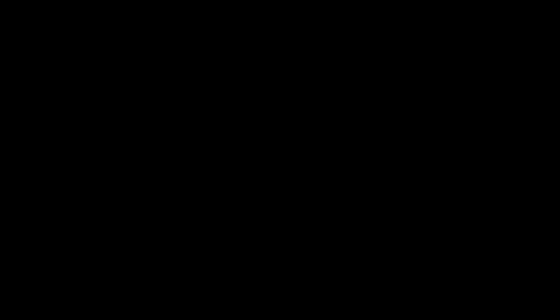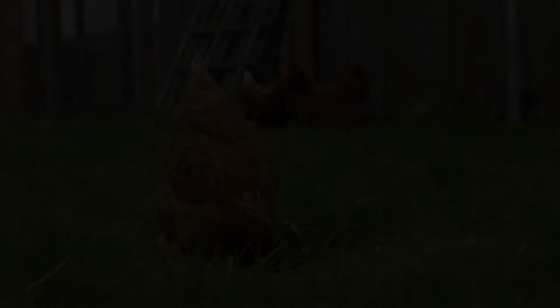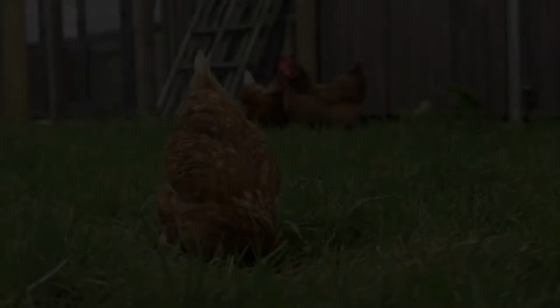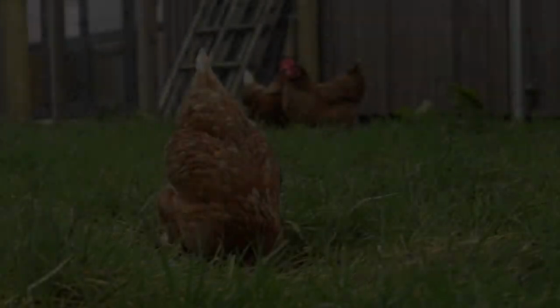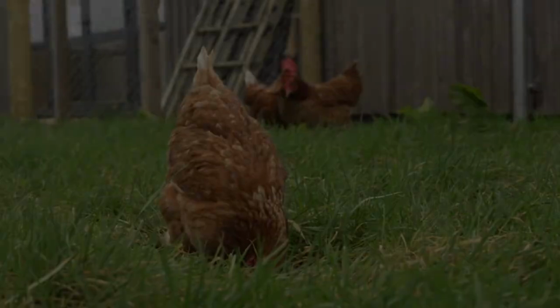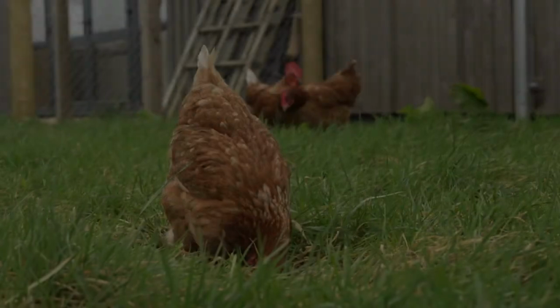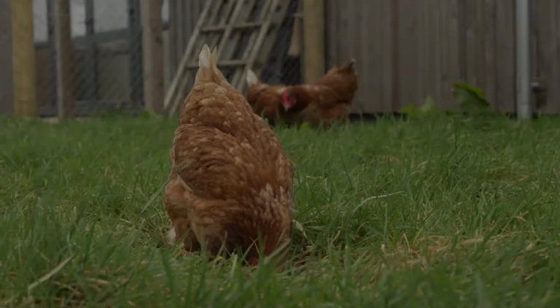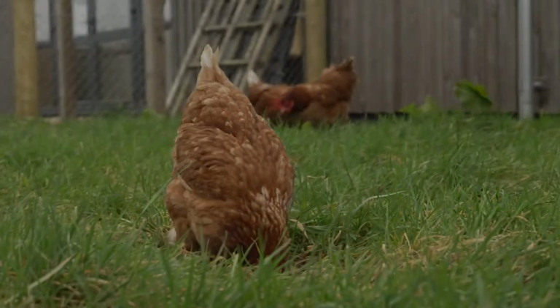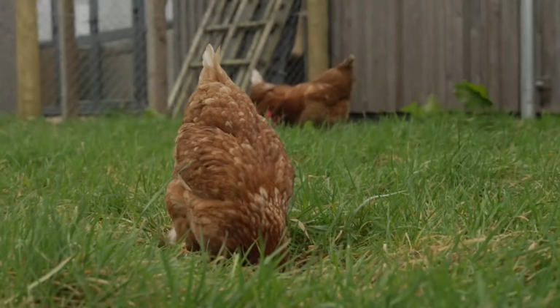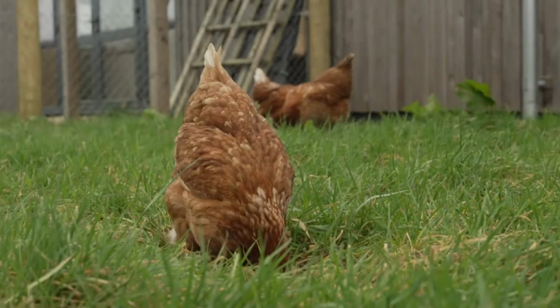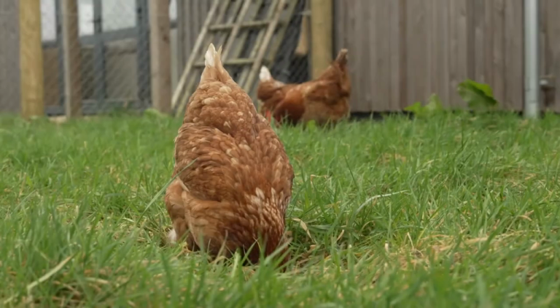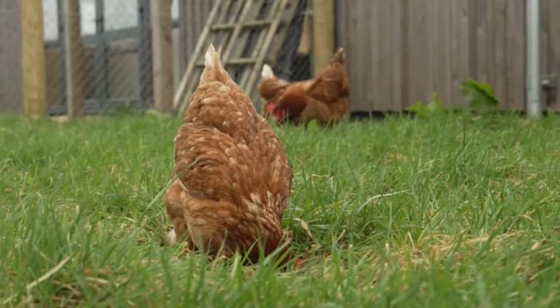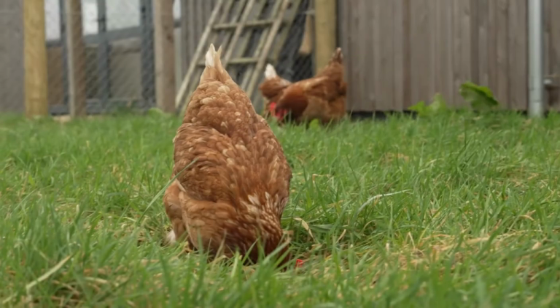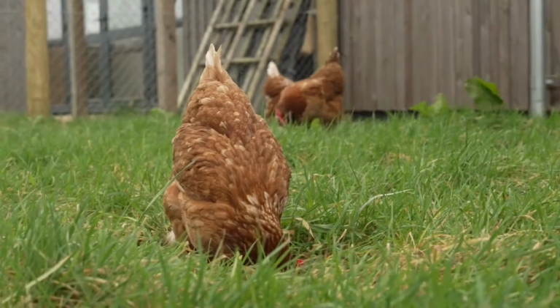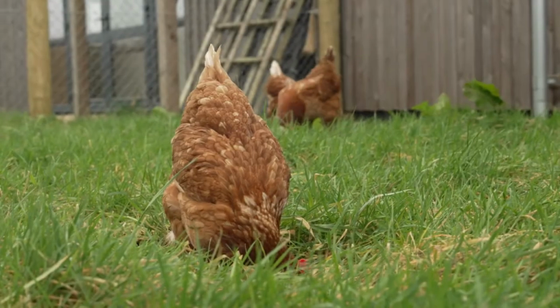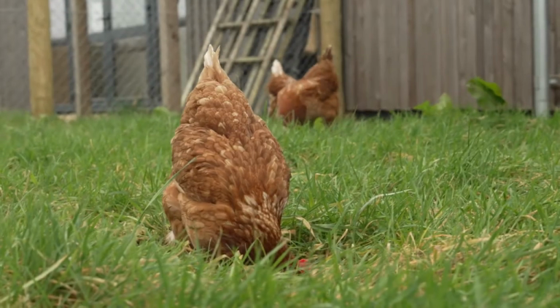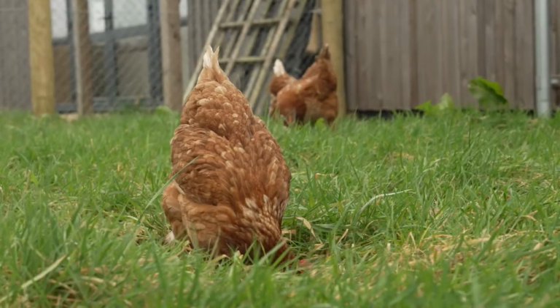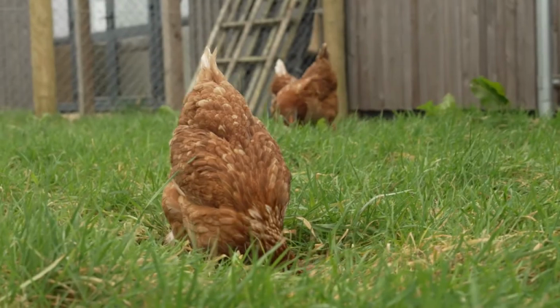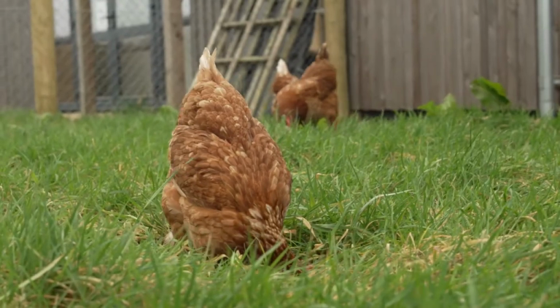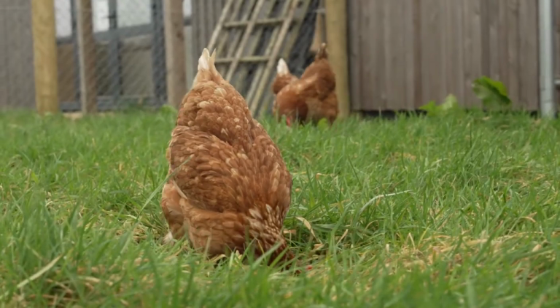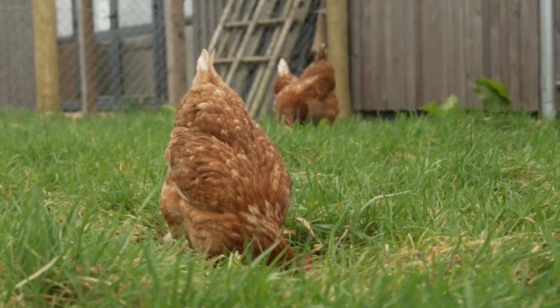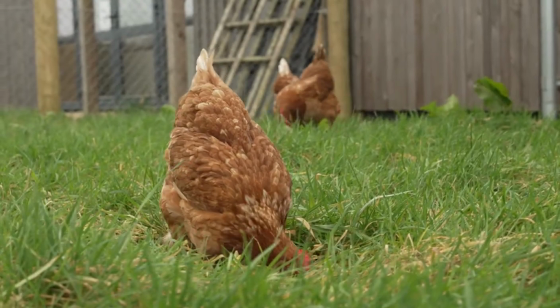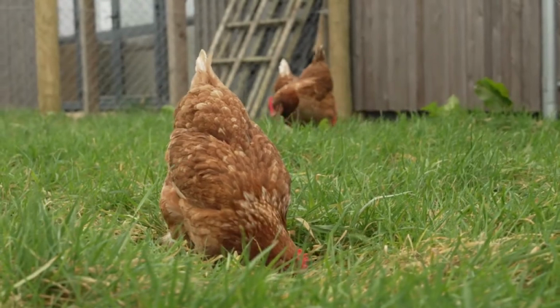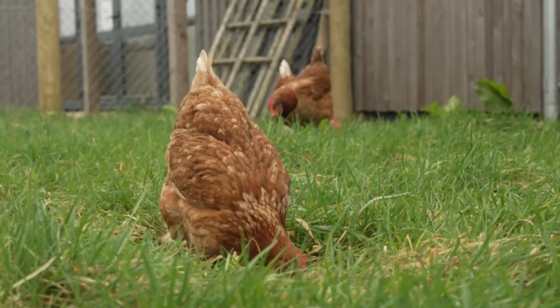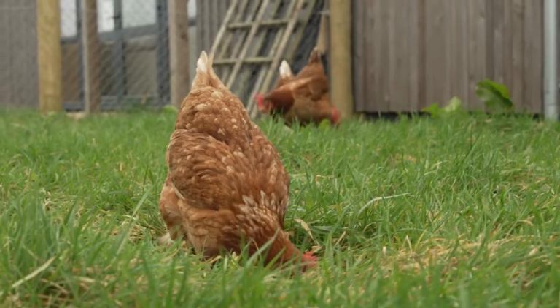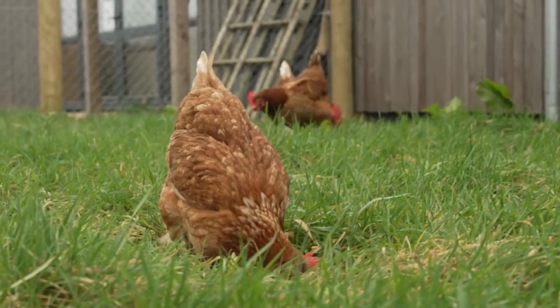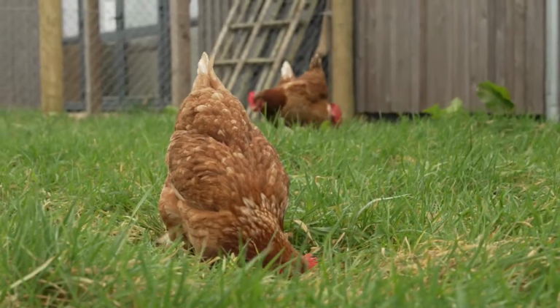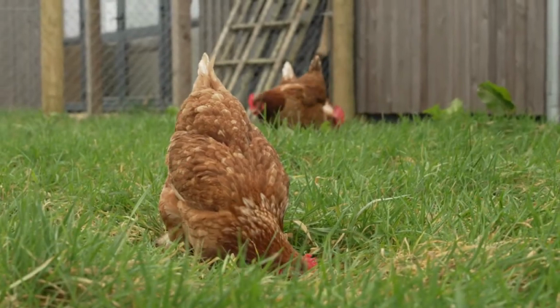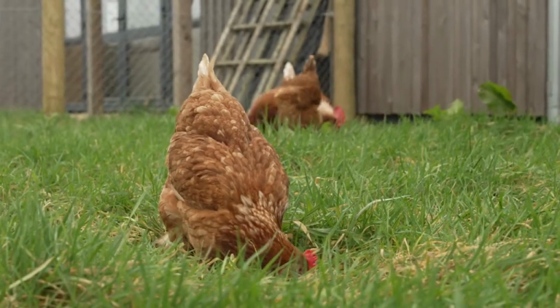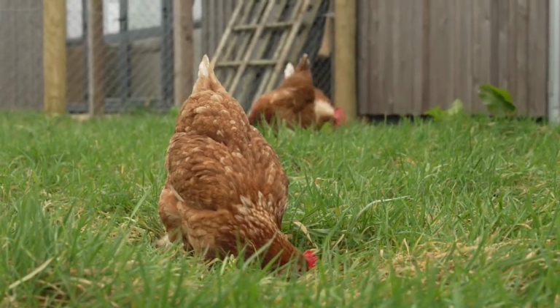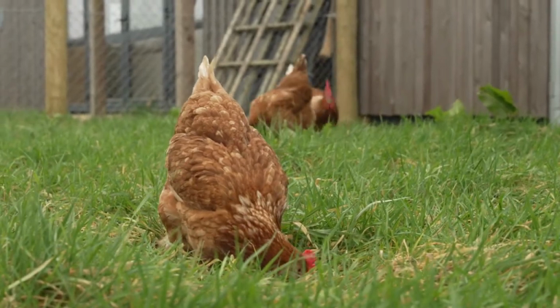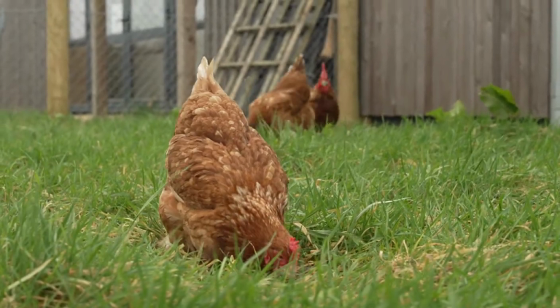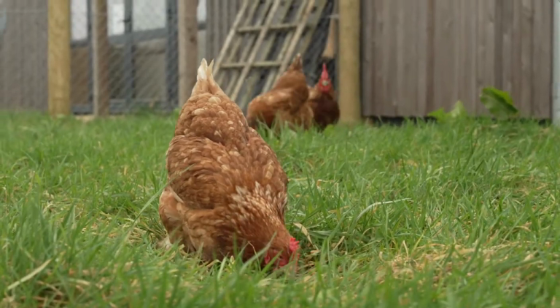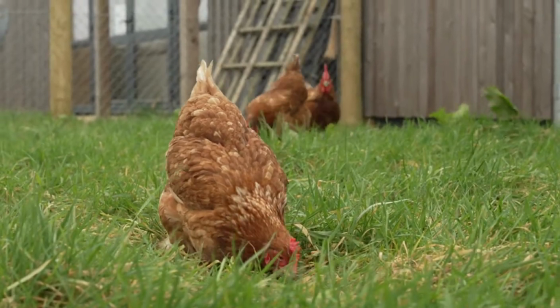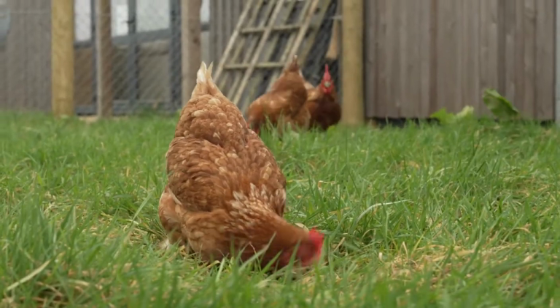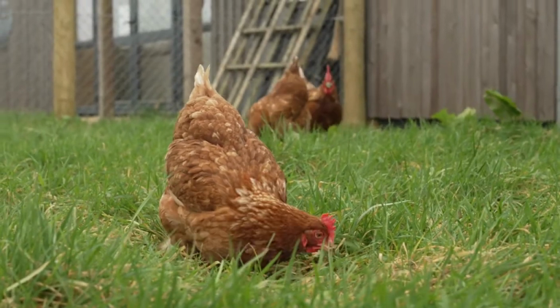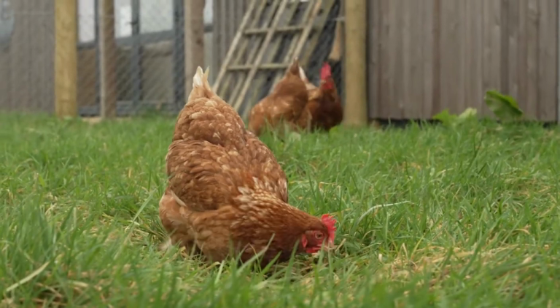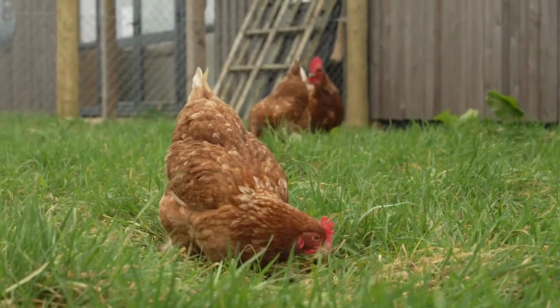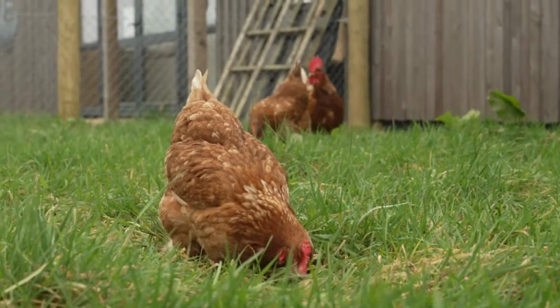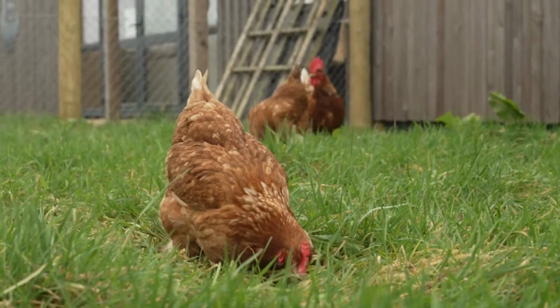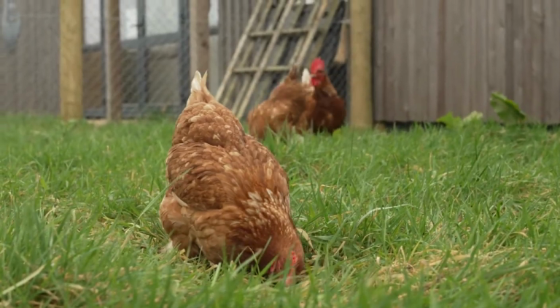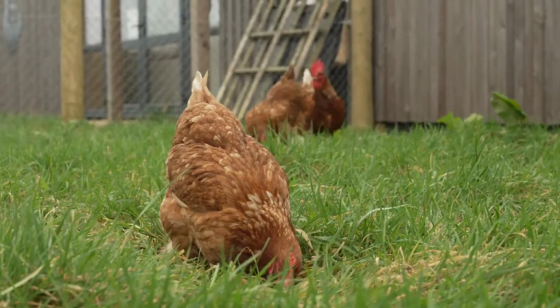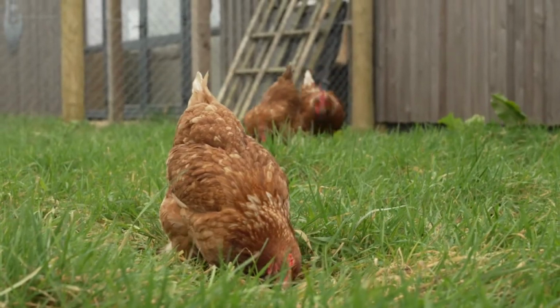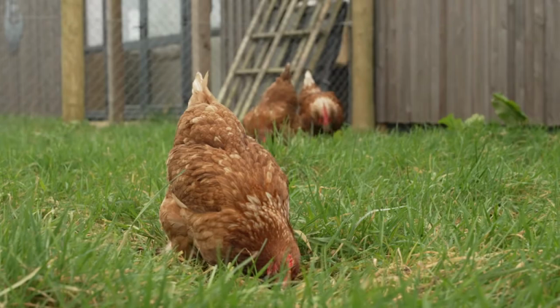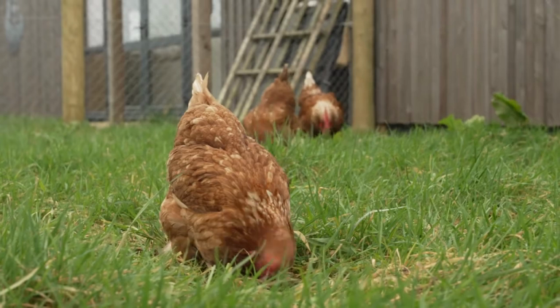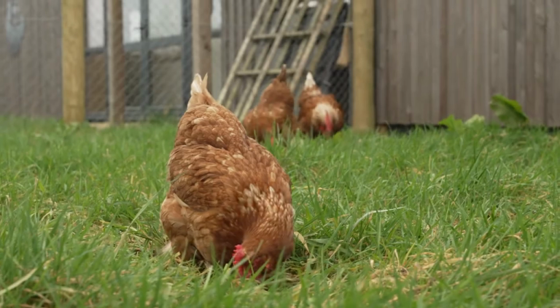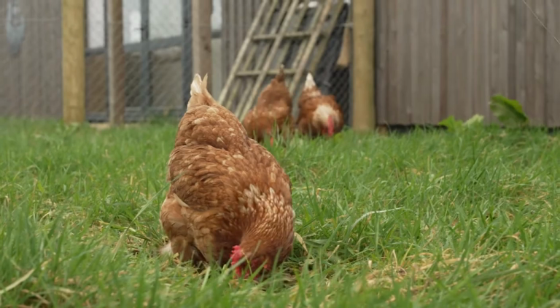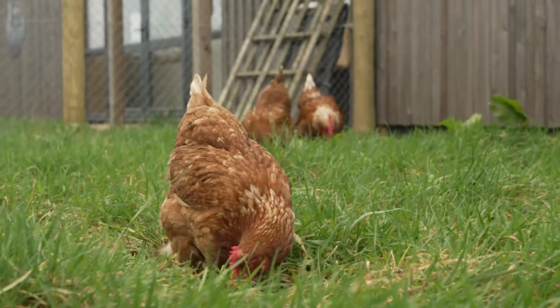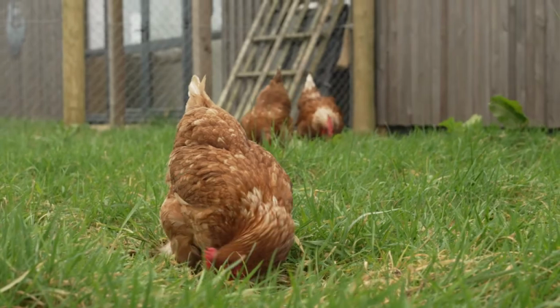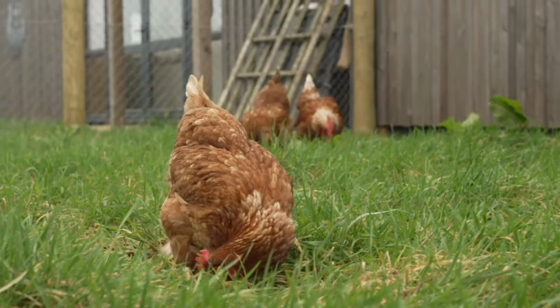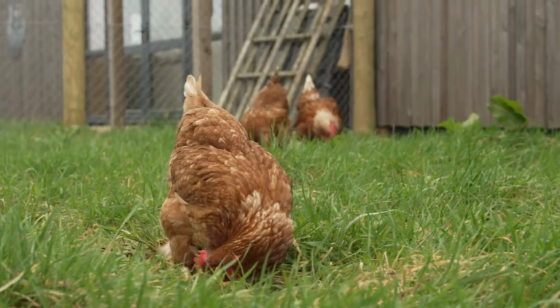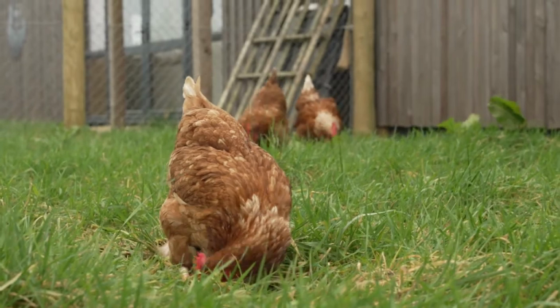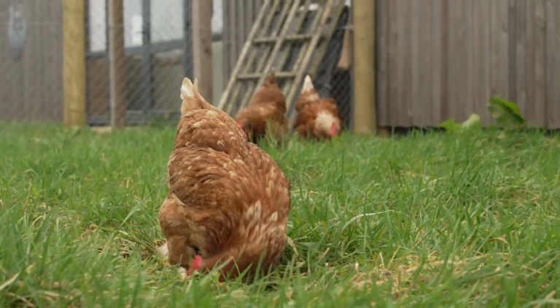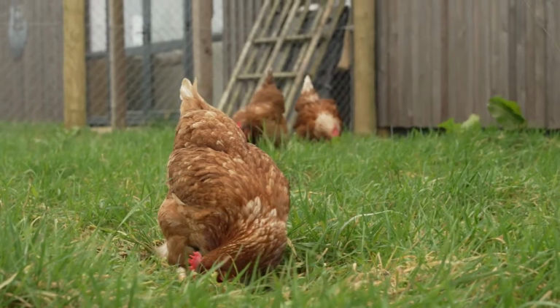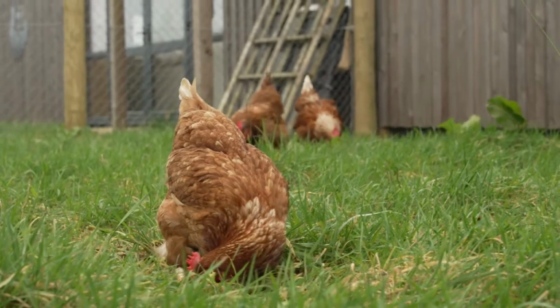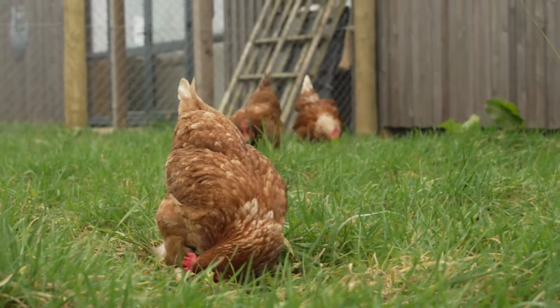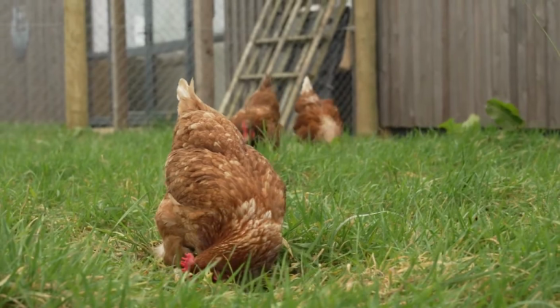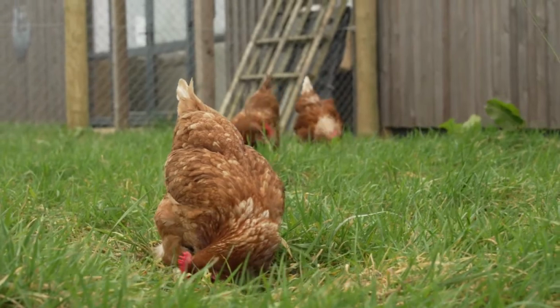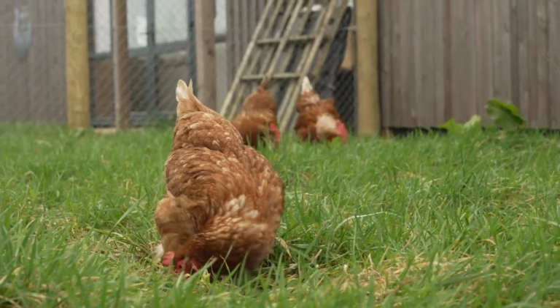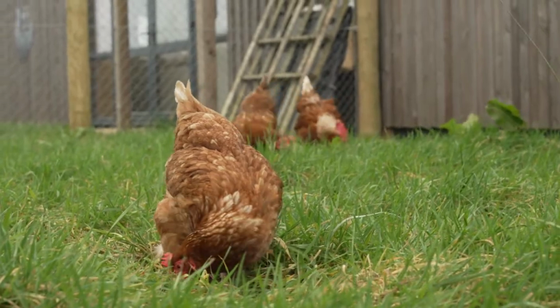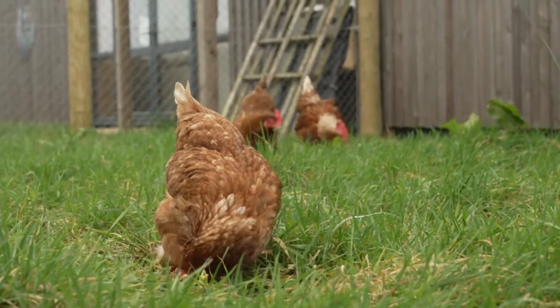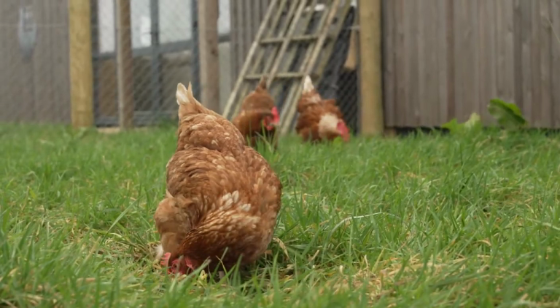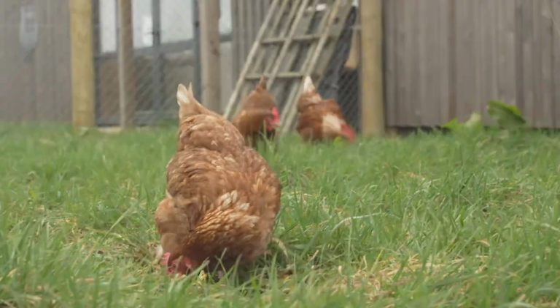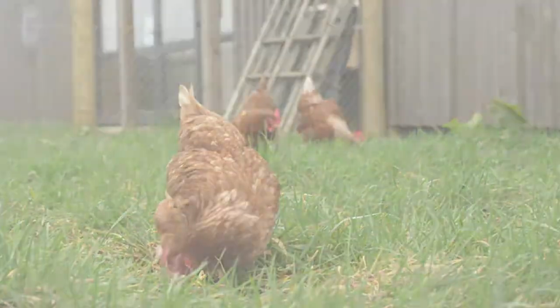Today we're going to be performing a health check on a hen to identify what's normal. This will provide a baseline to check your own hens against.